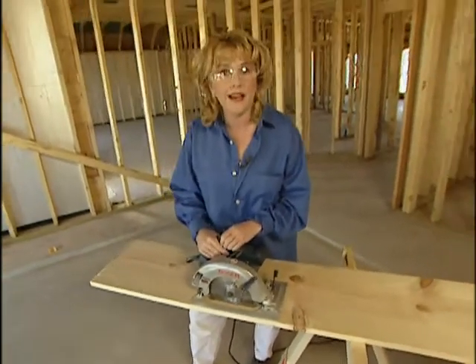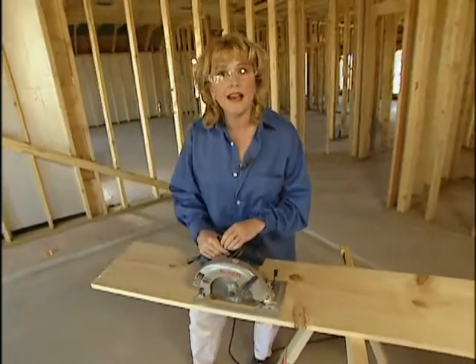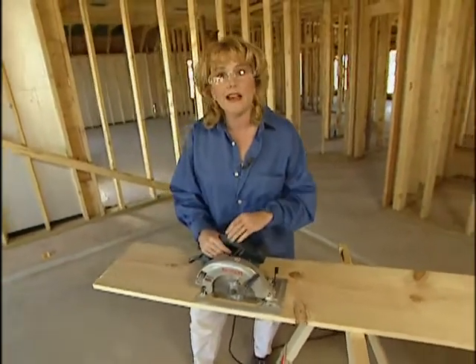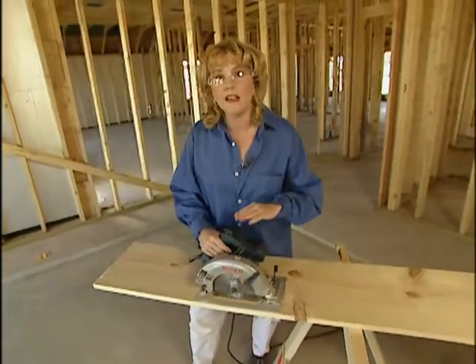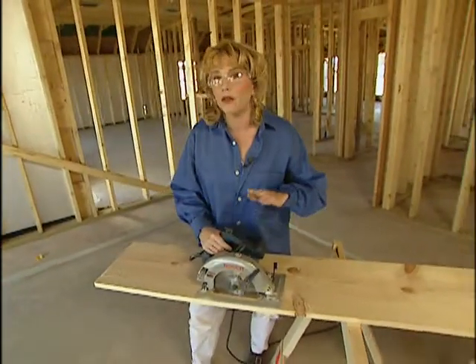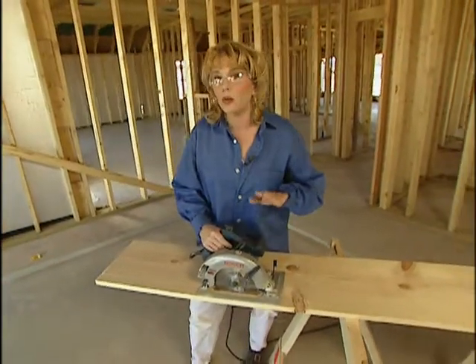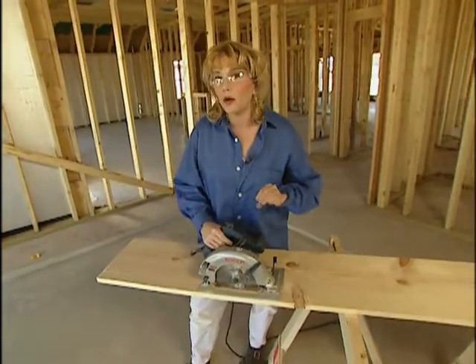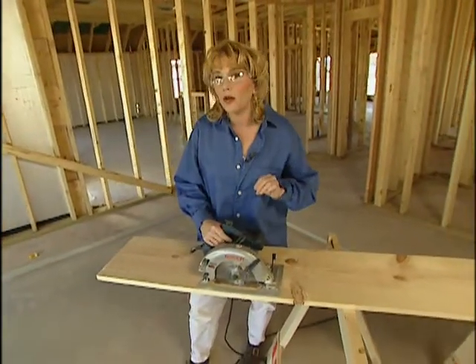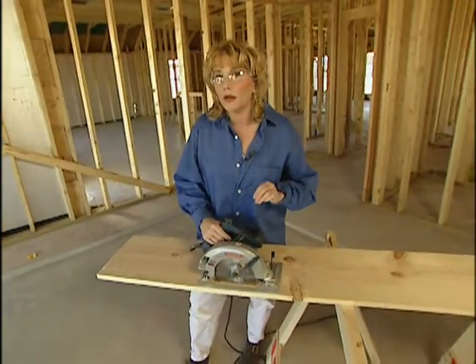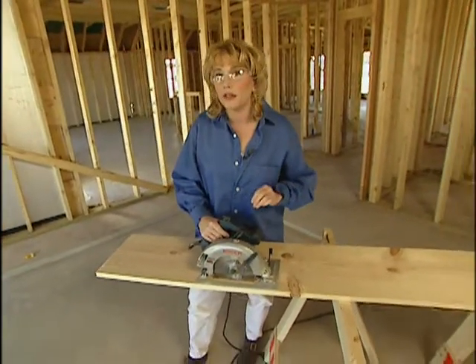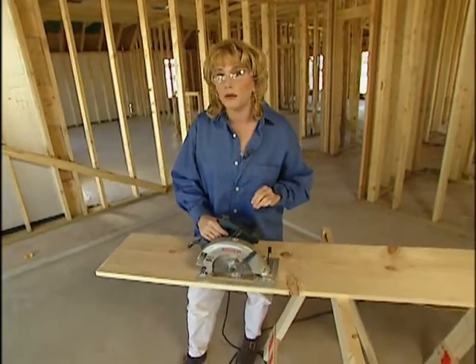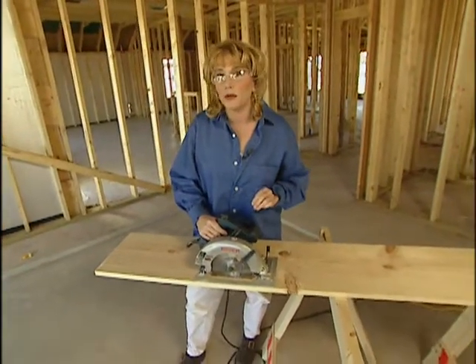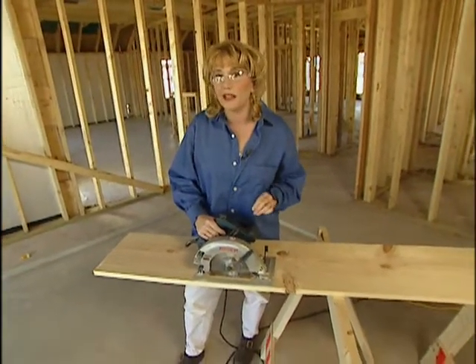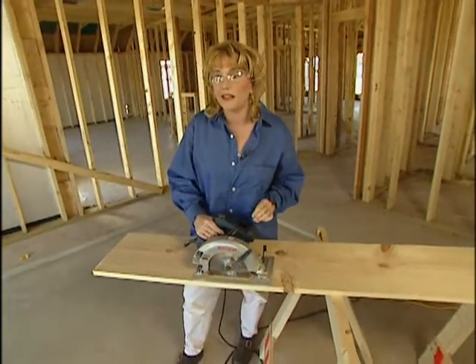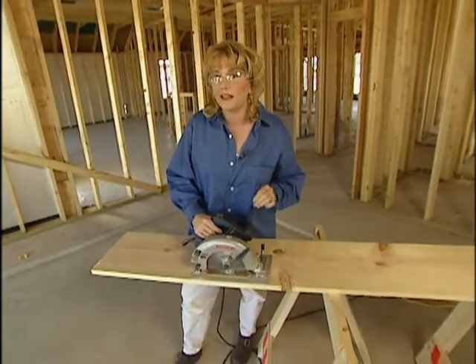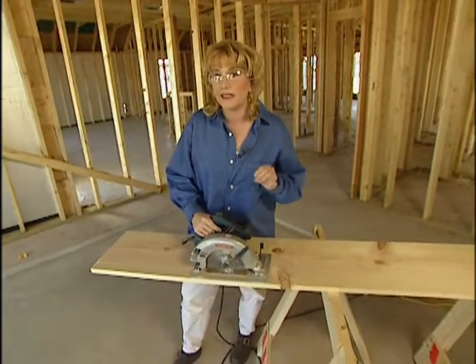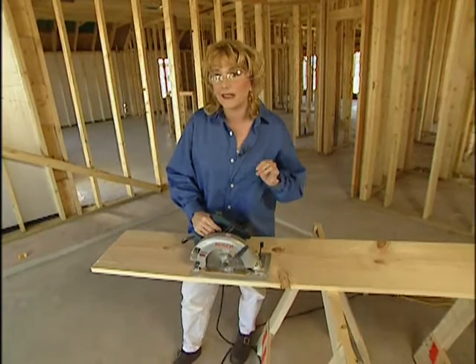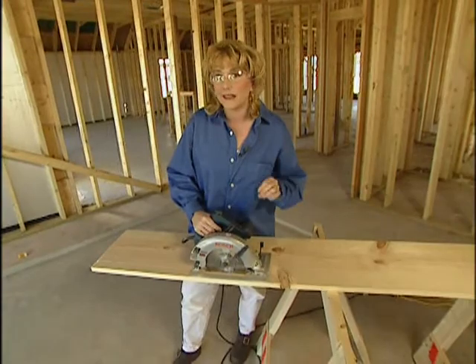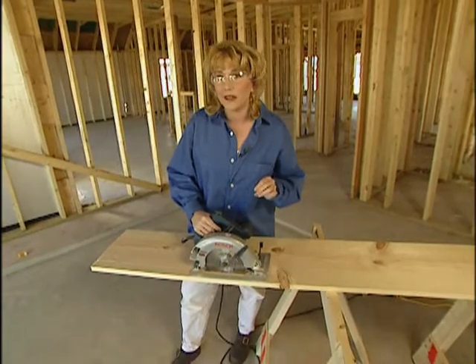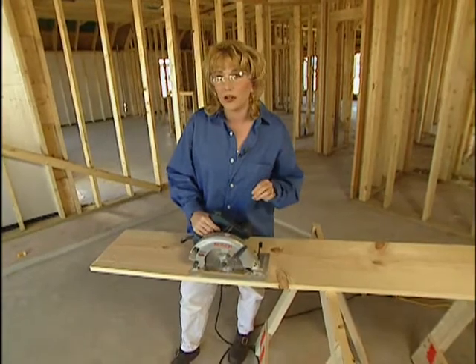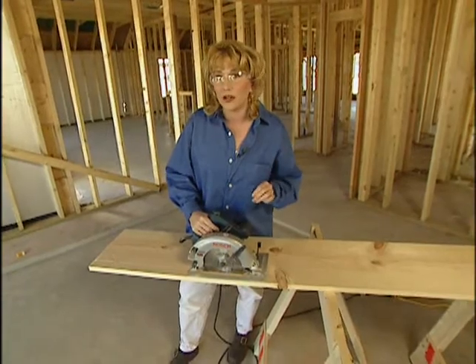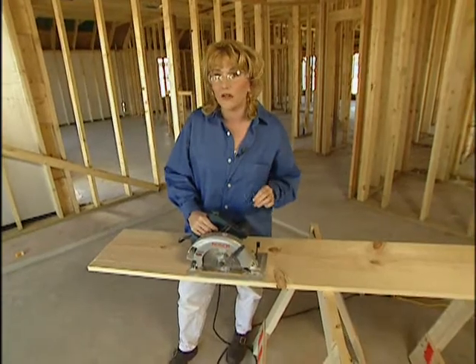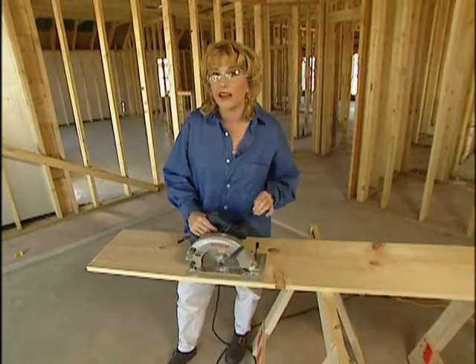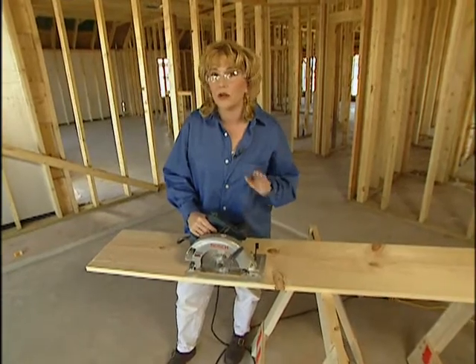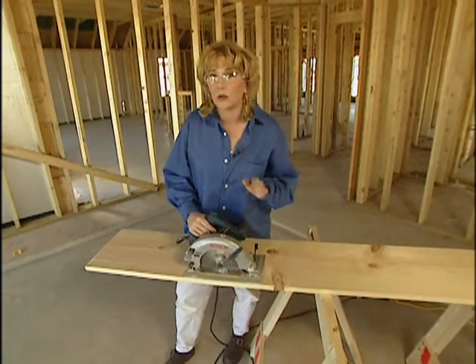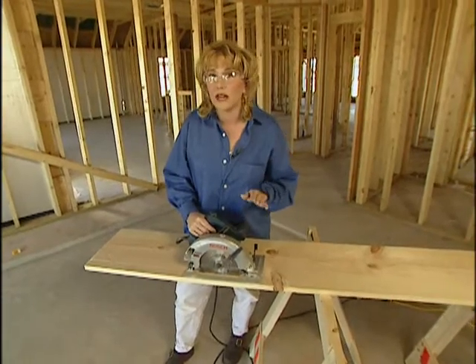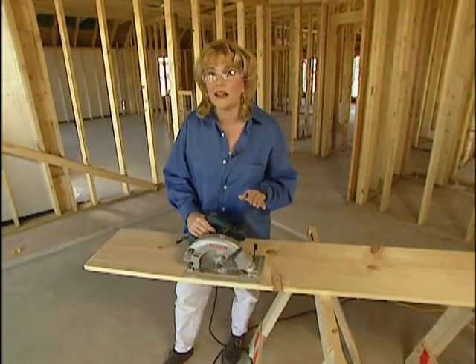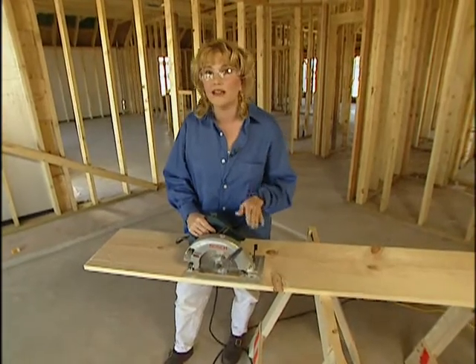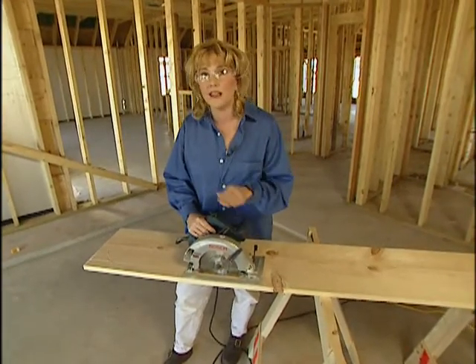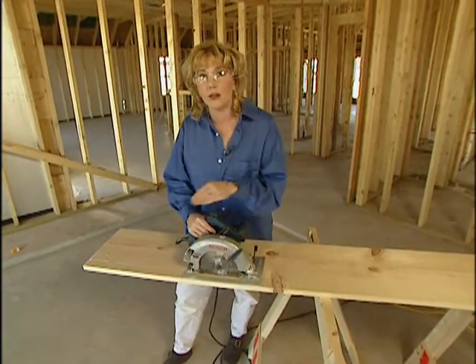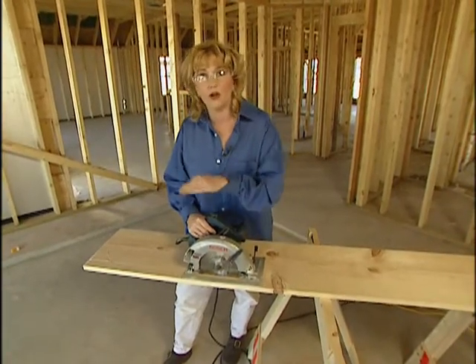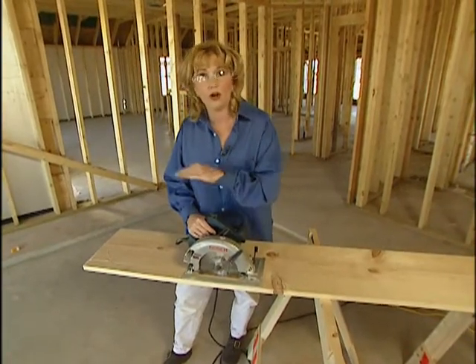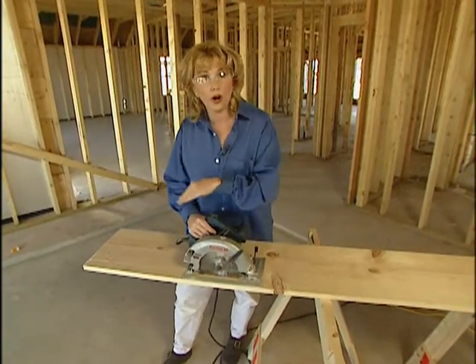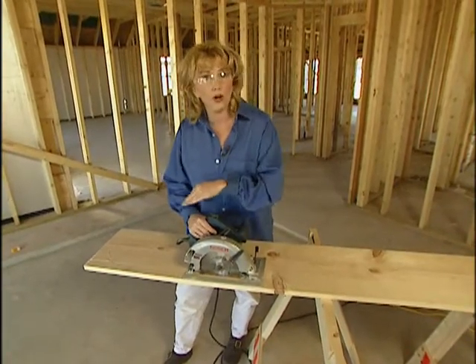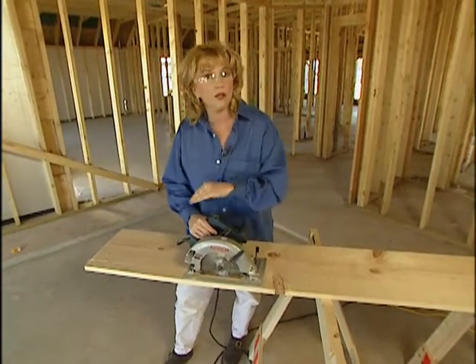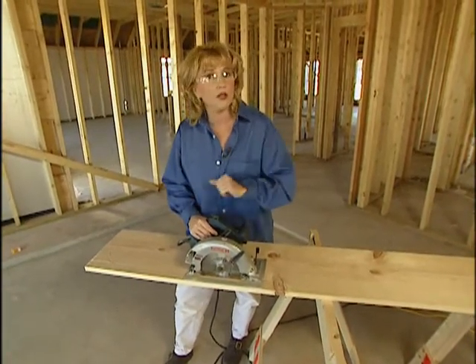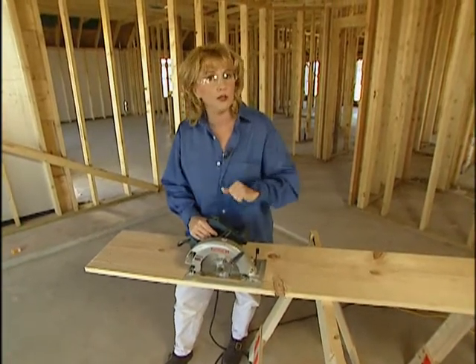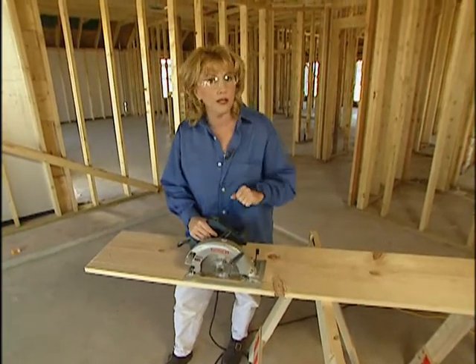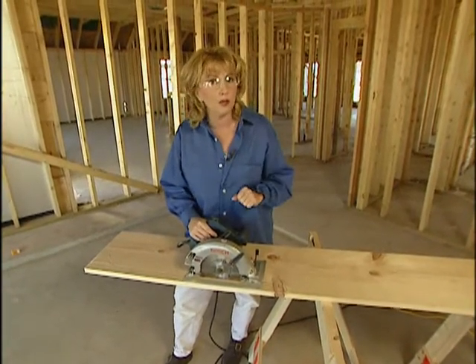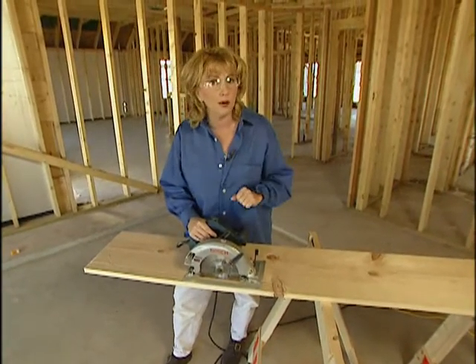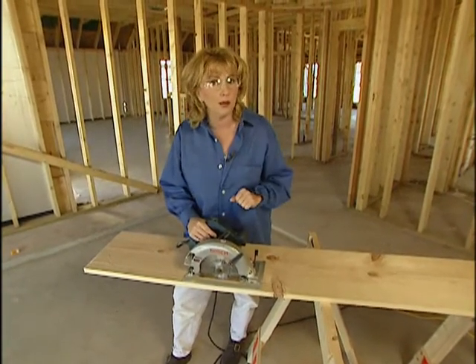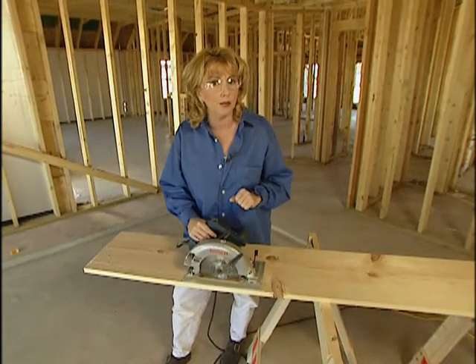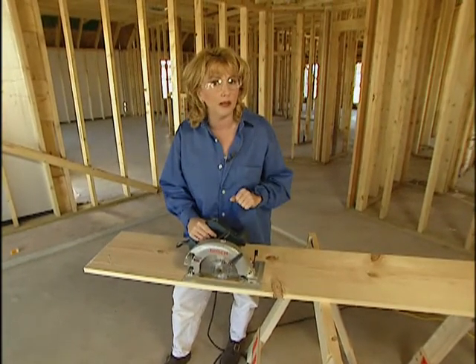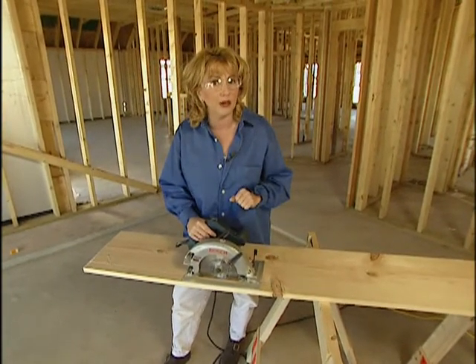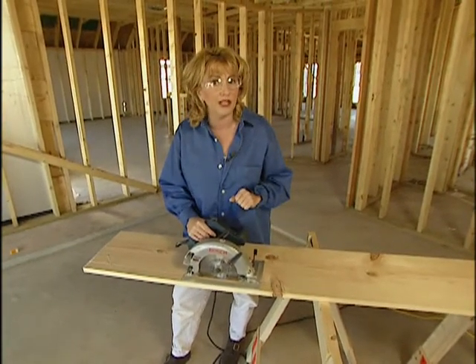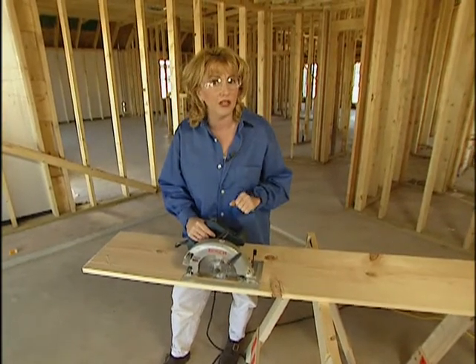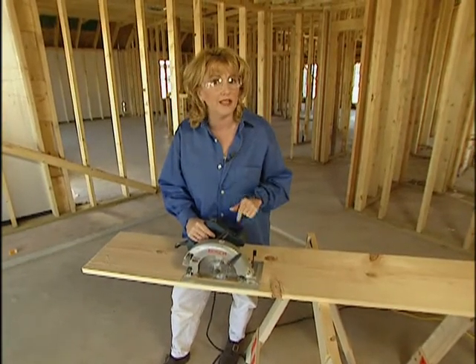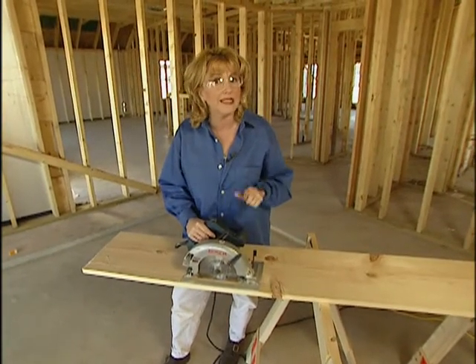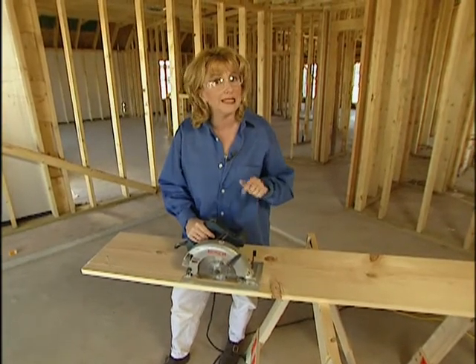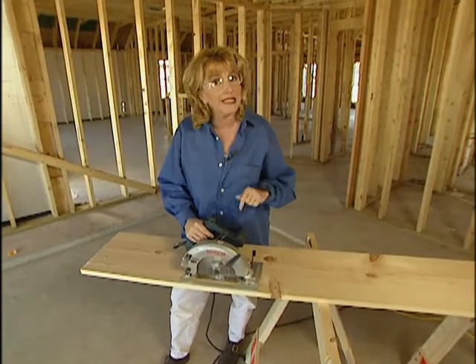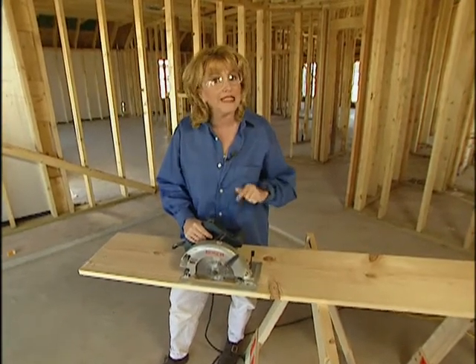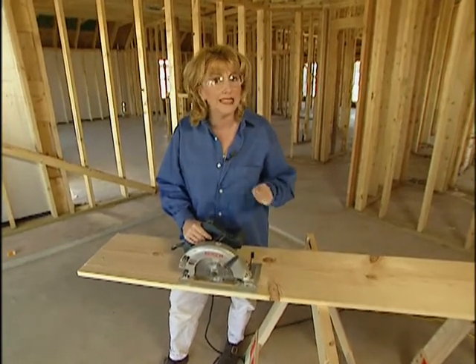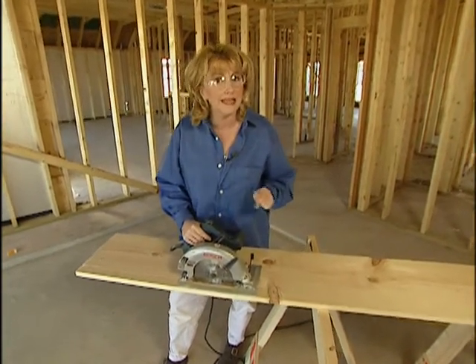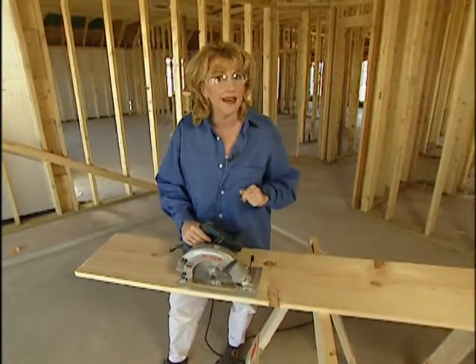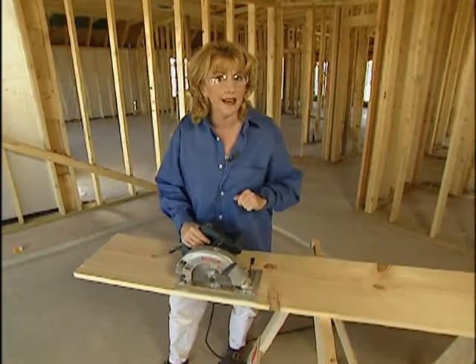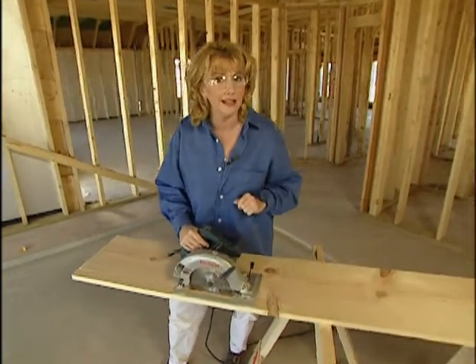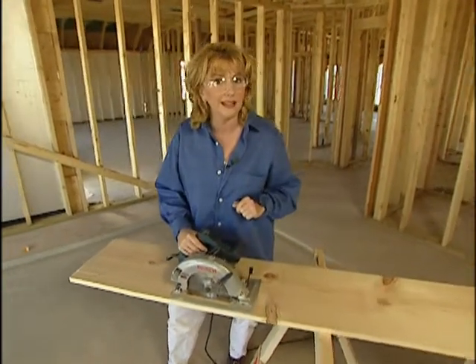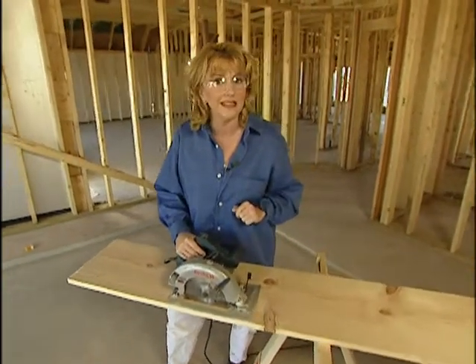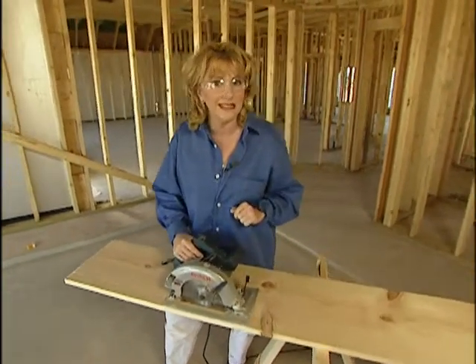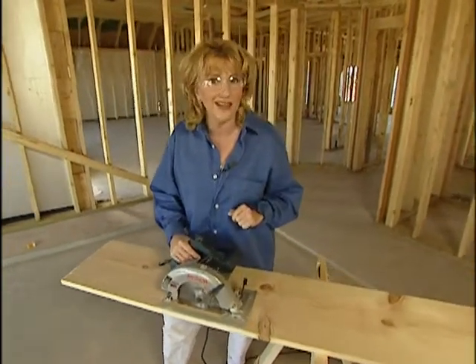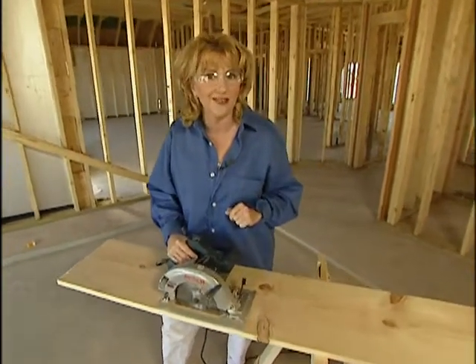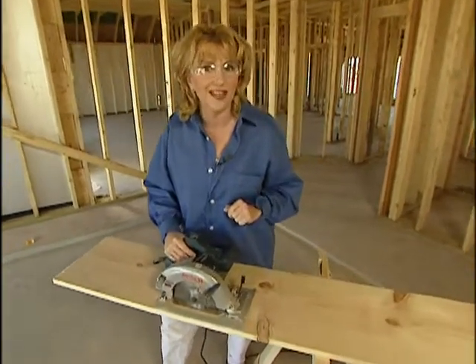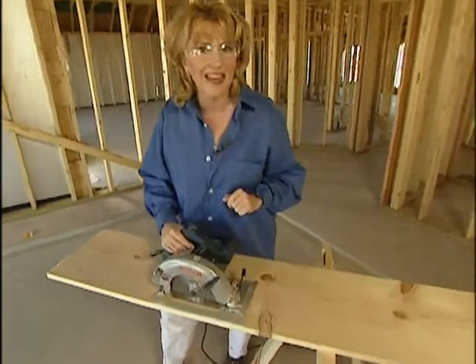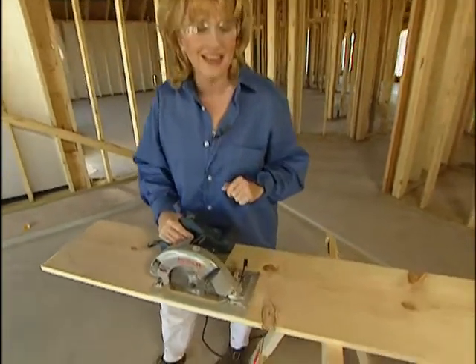If you're working with a blade that is thinner, that'll create a thinner kerf, so then you probably want to use a 6D nail instead of an 8.